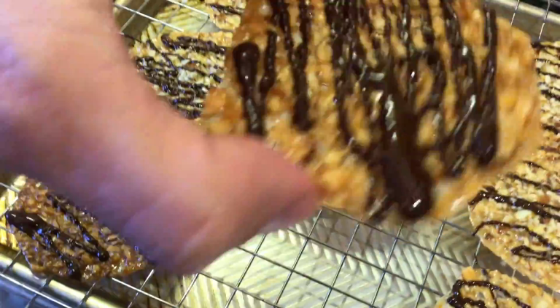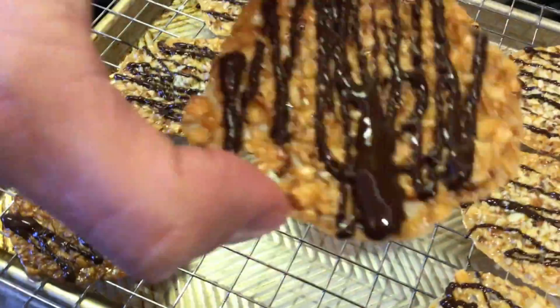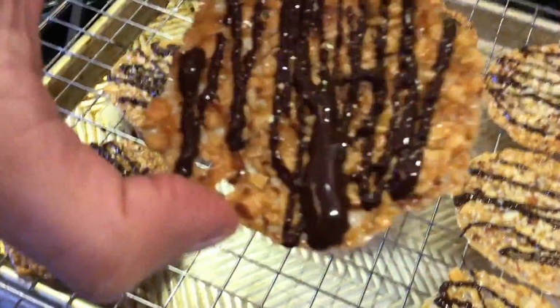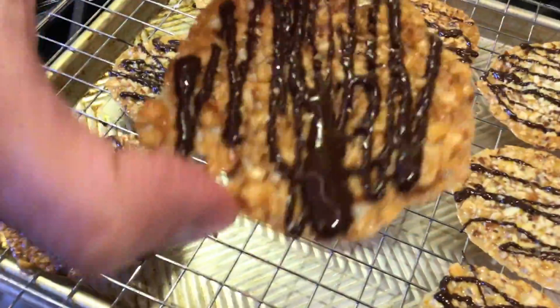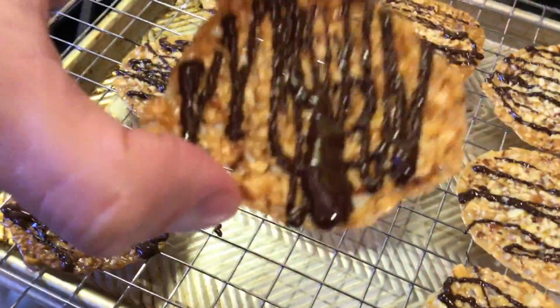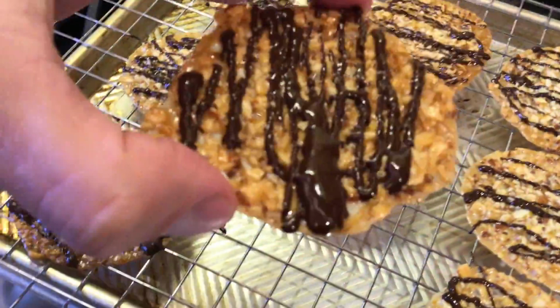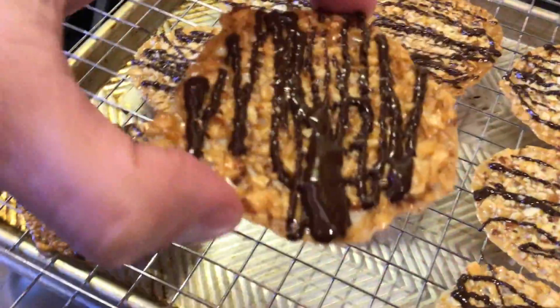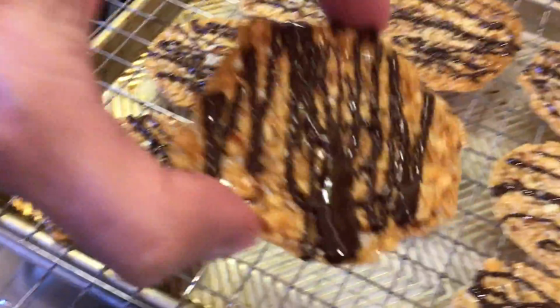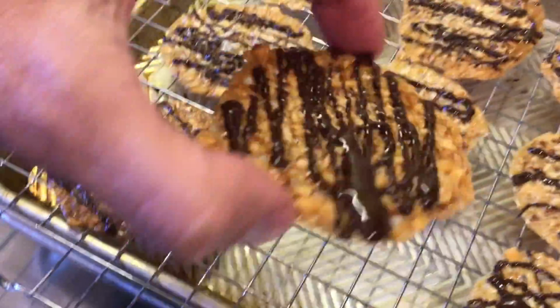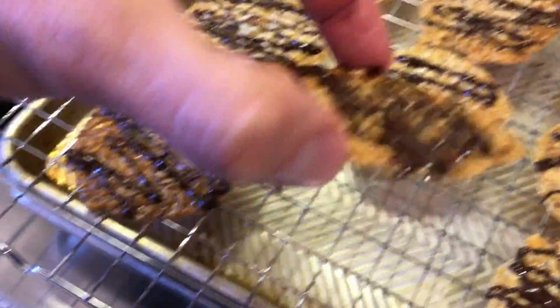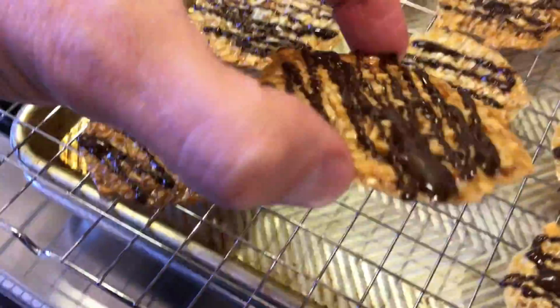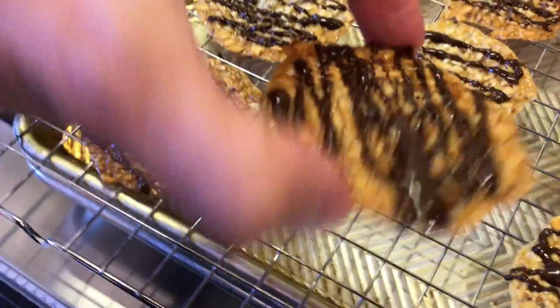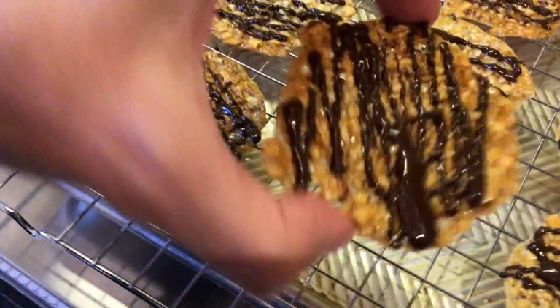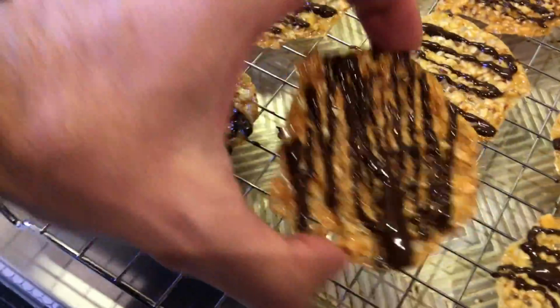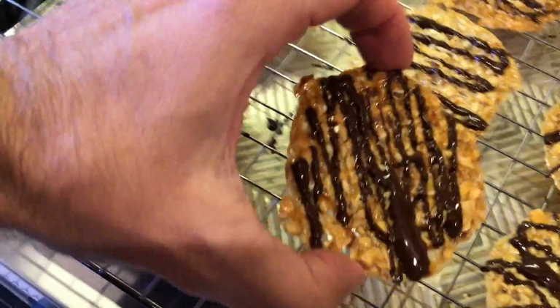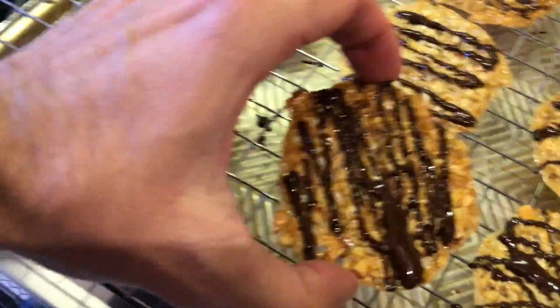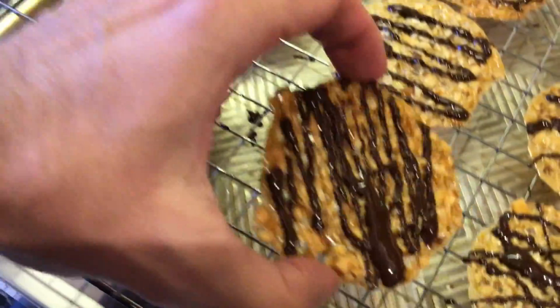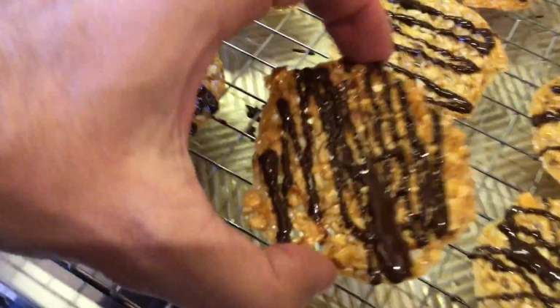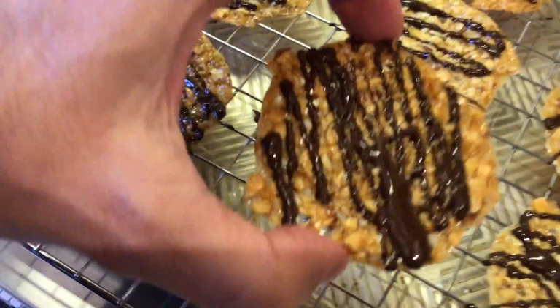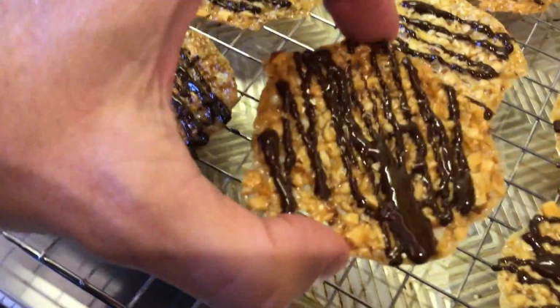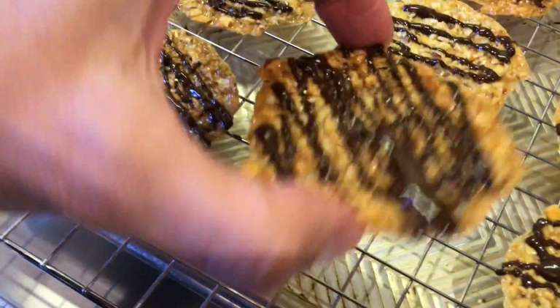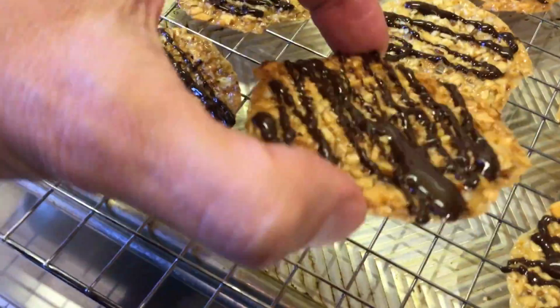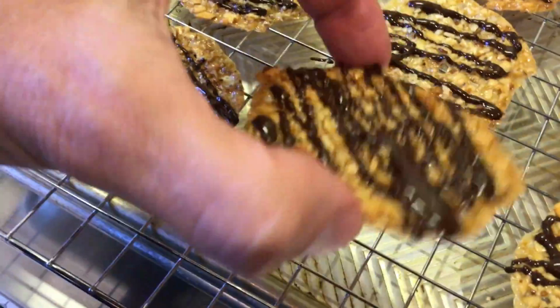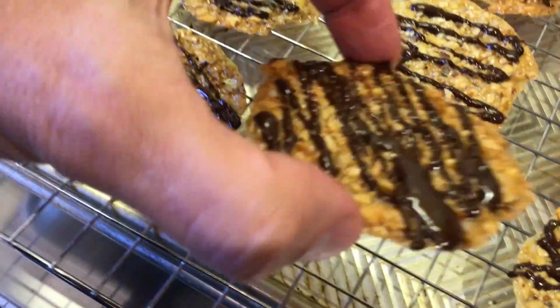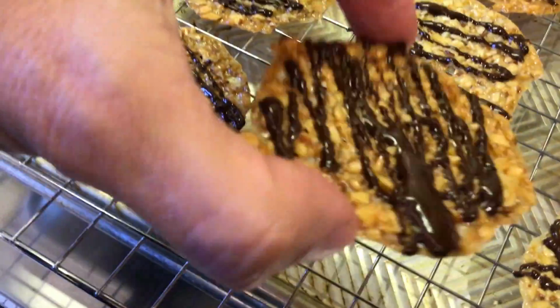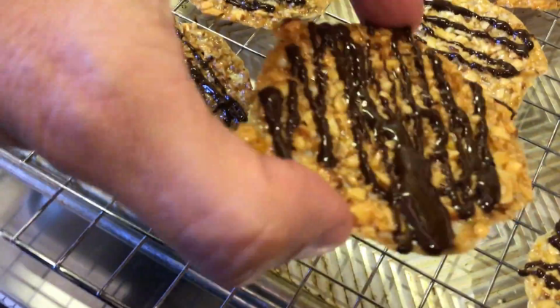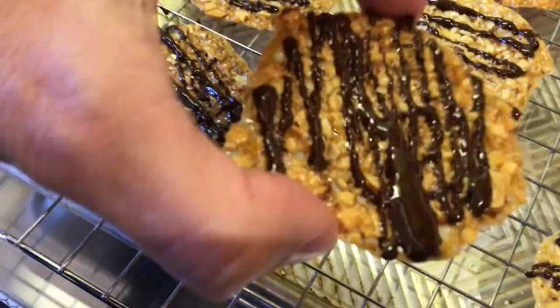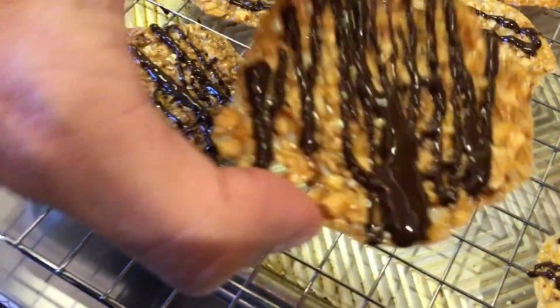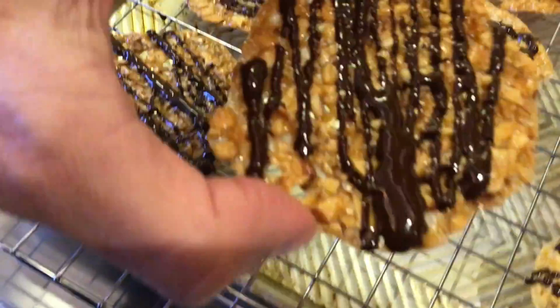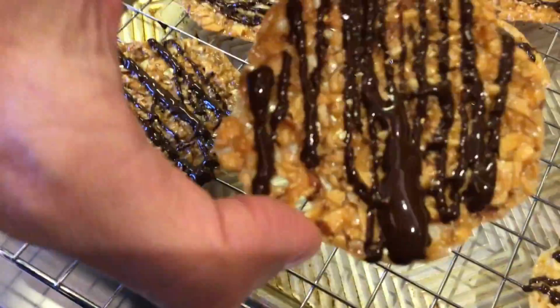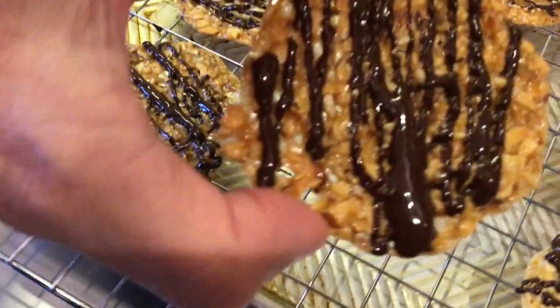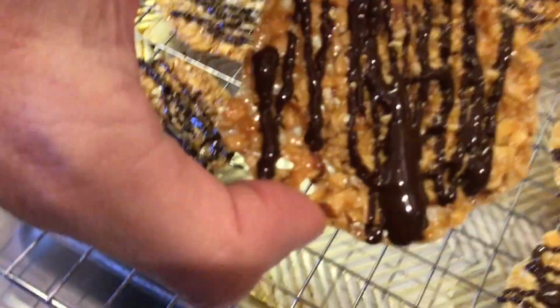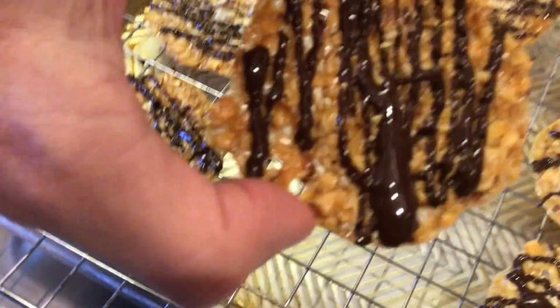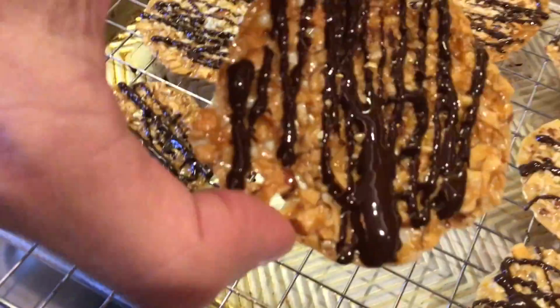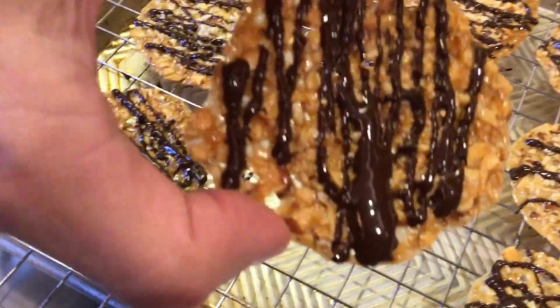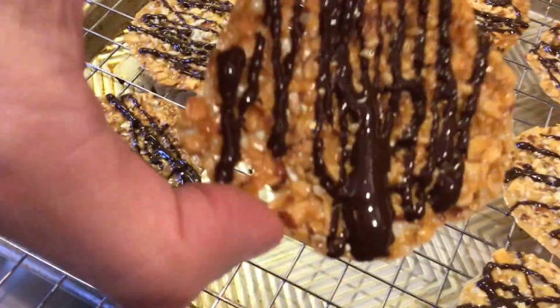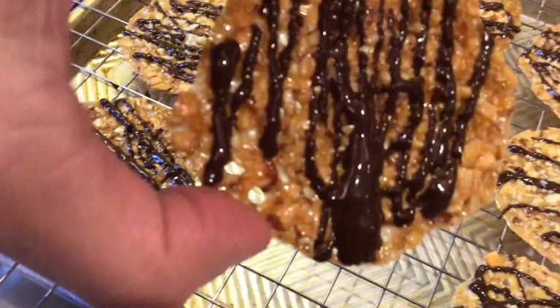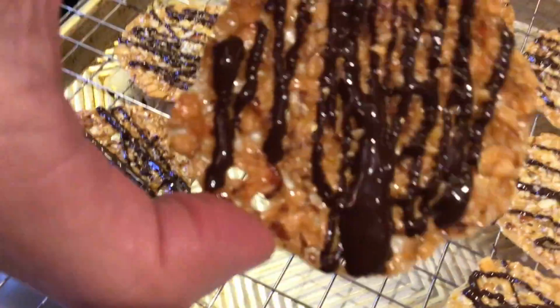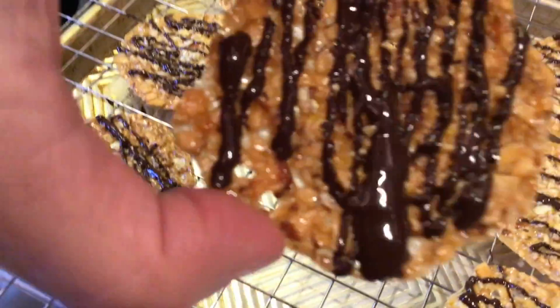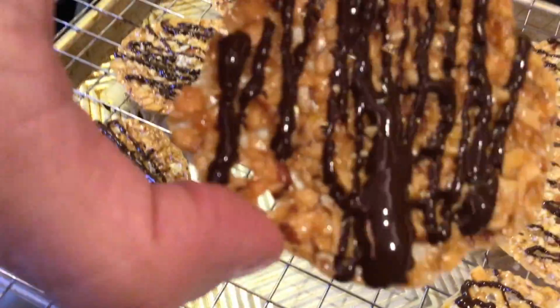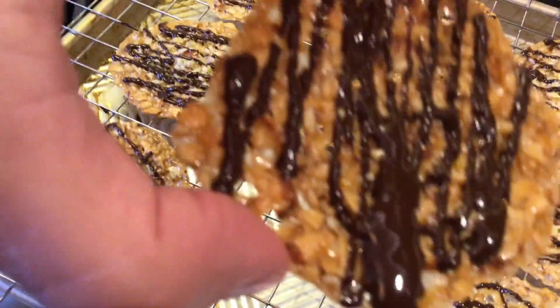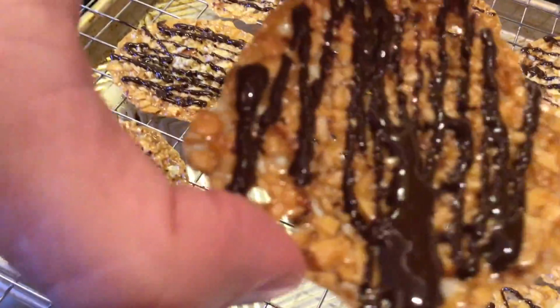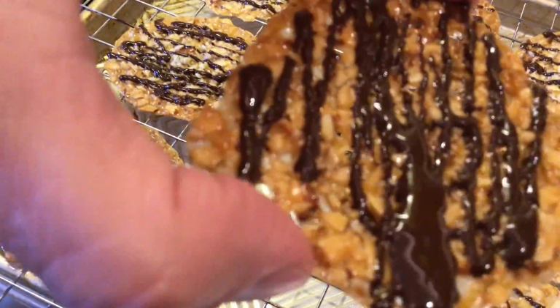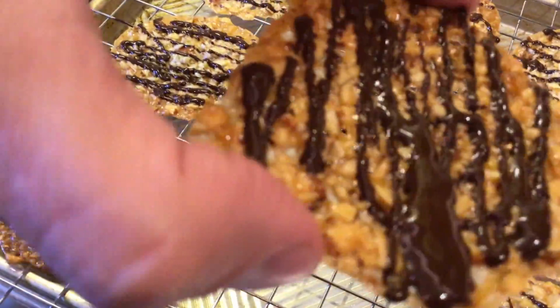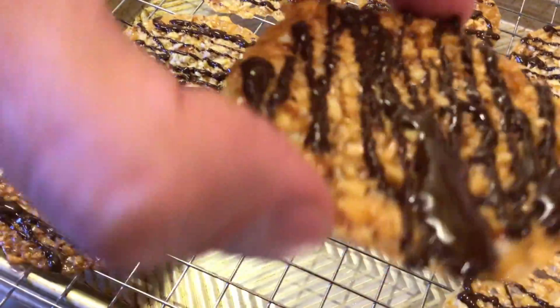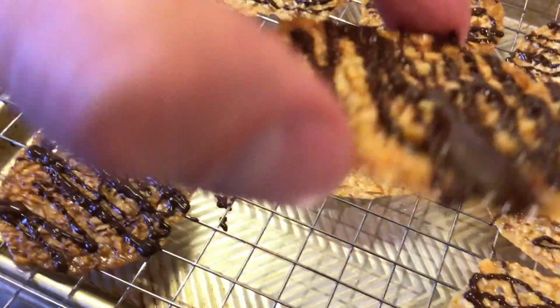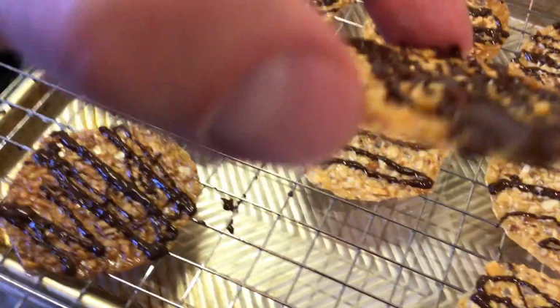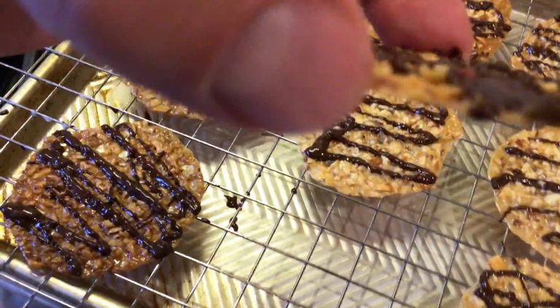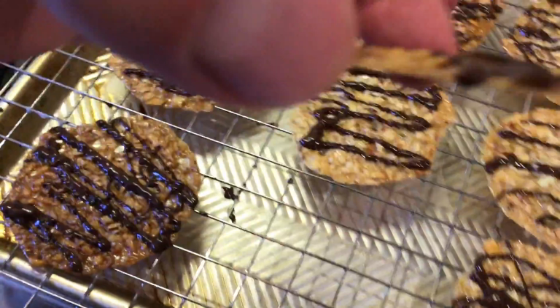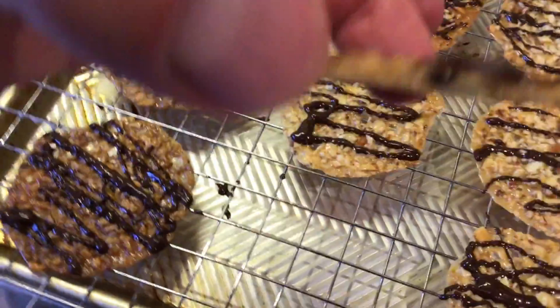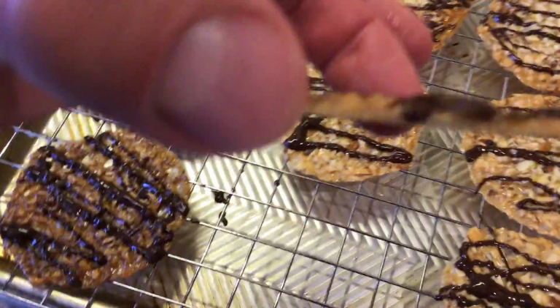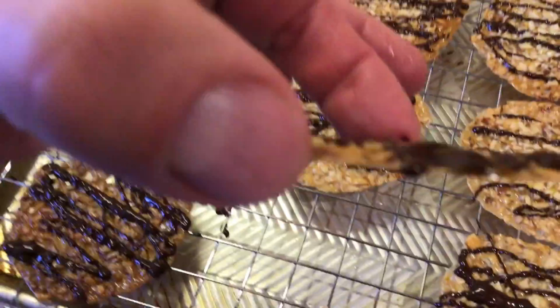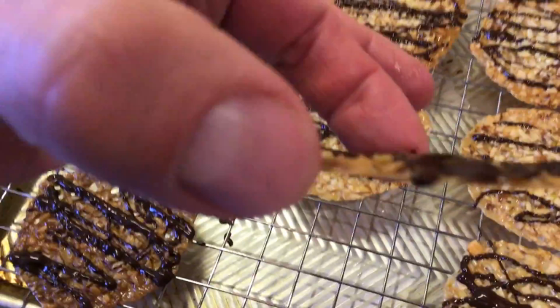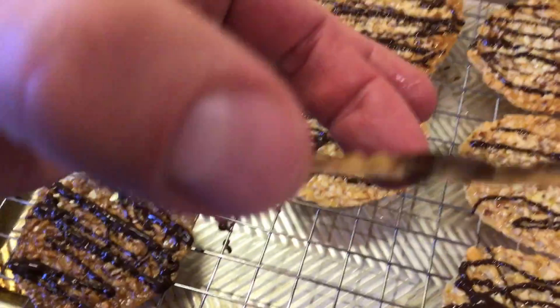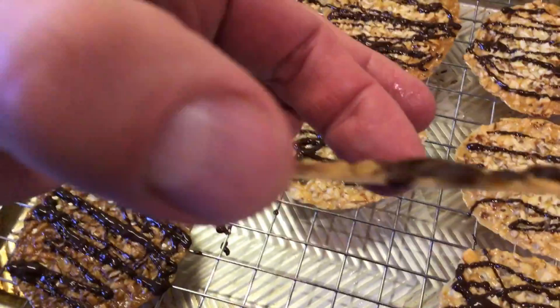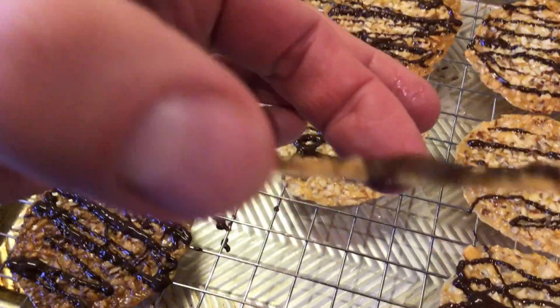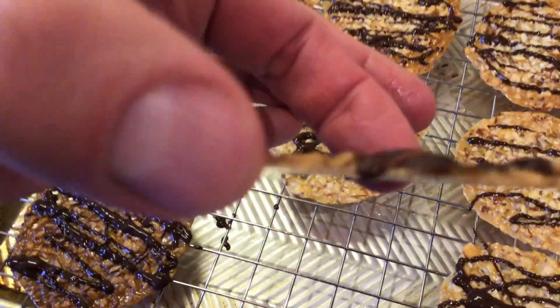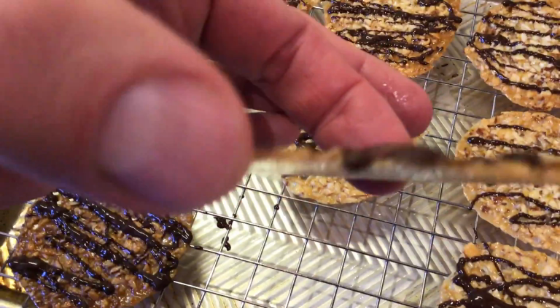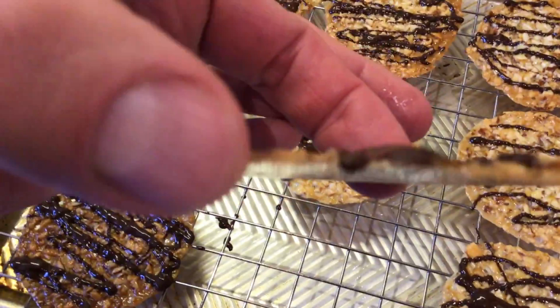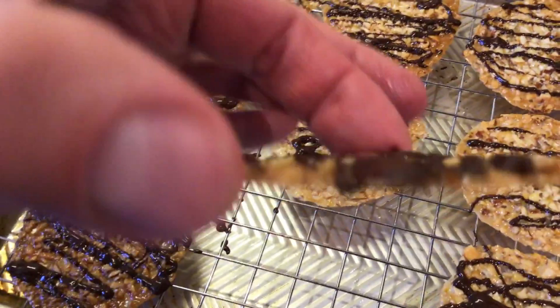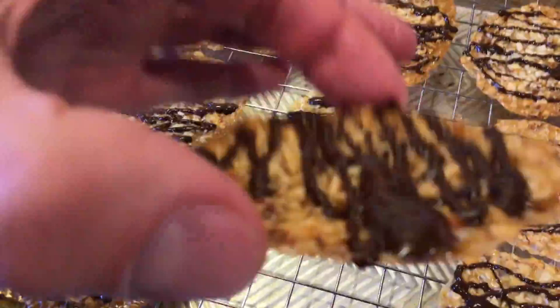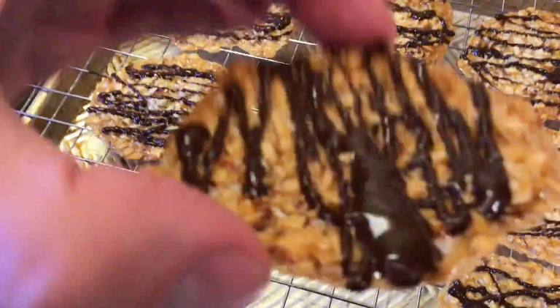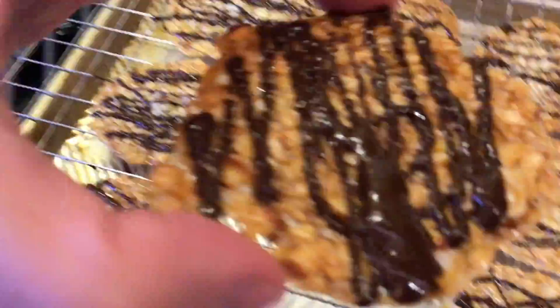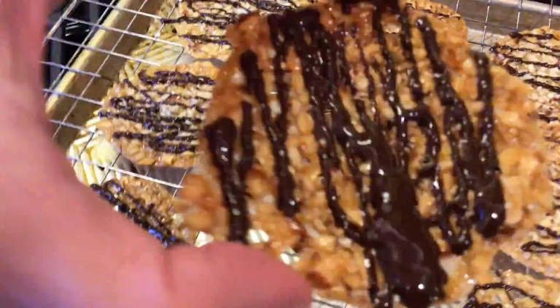After we did that, we baked little balls — like teaspoon balls. And this is what a Florentine looks like. Look how thin that is.